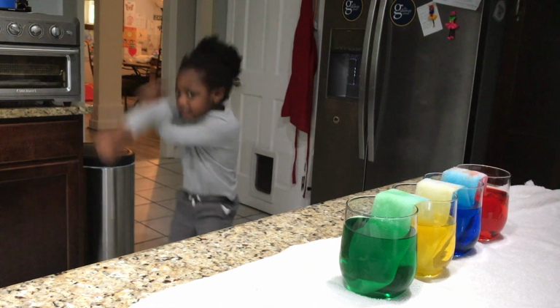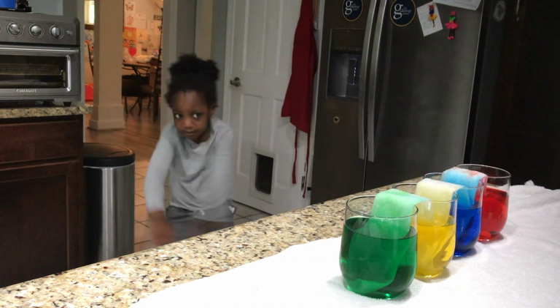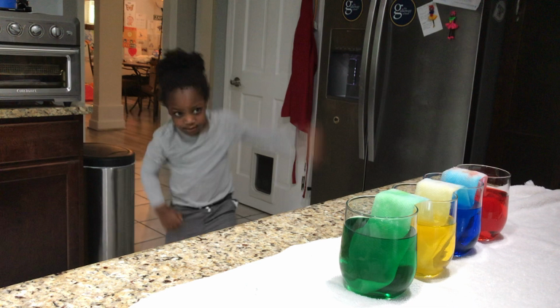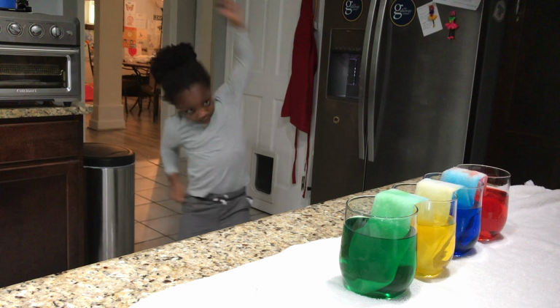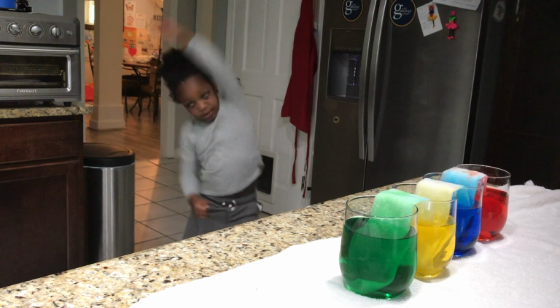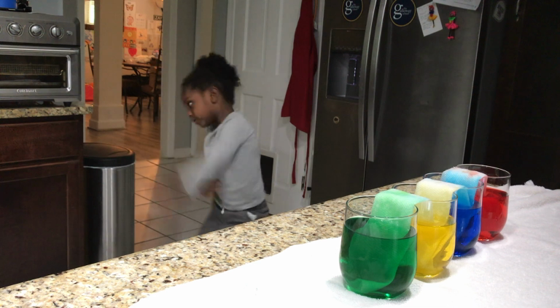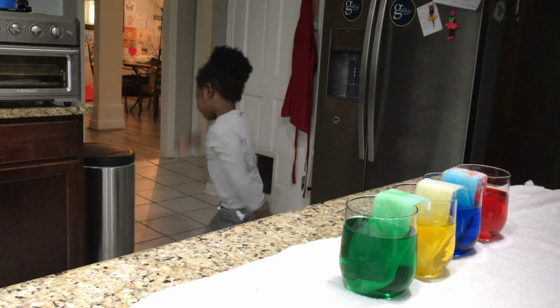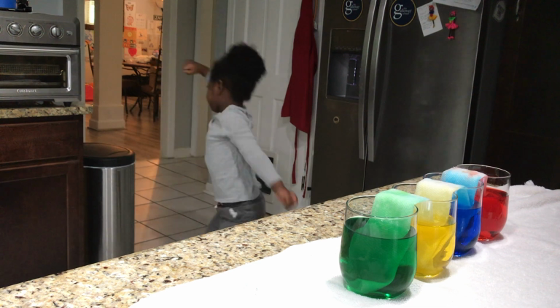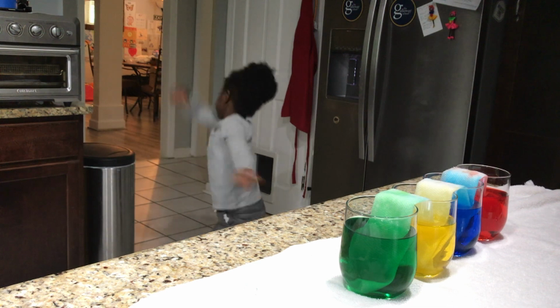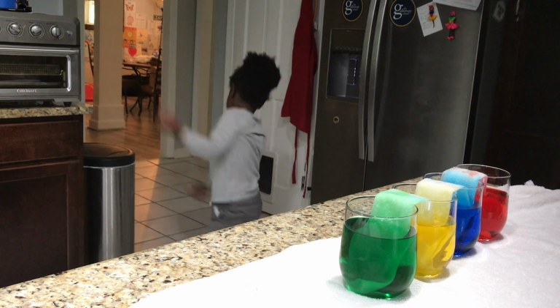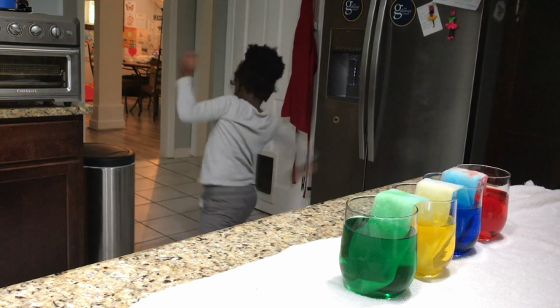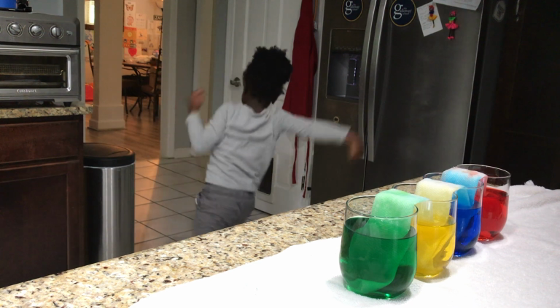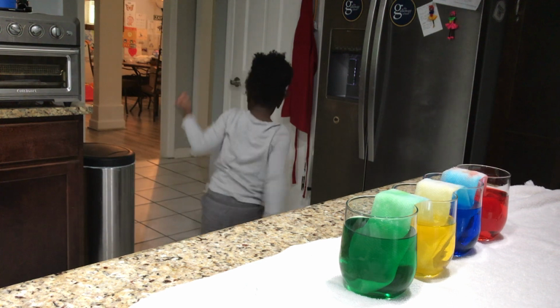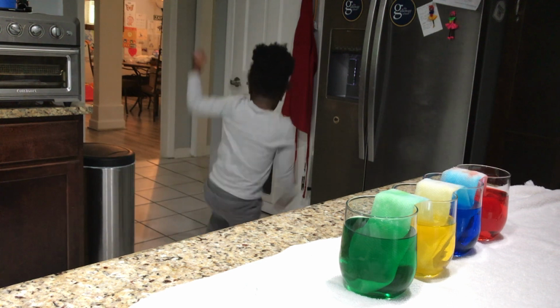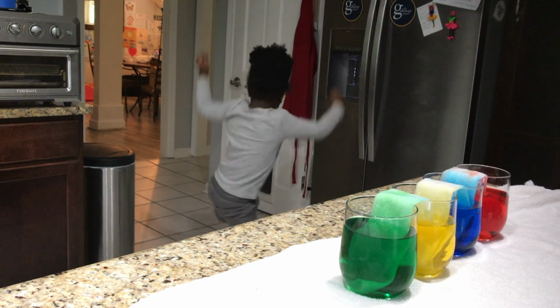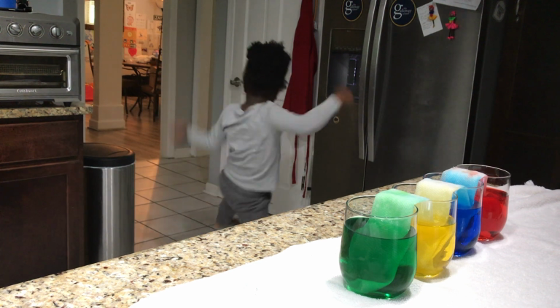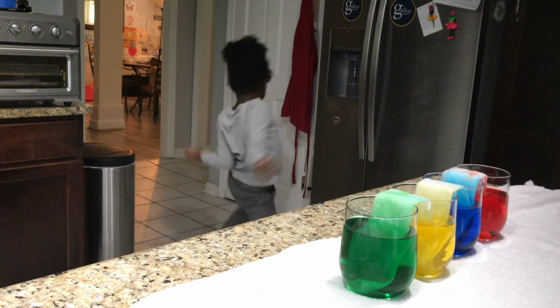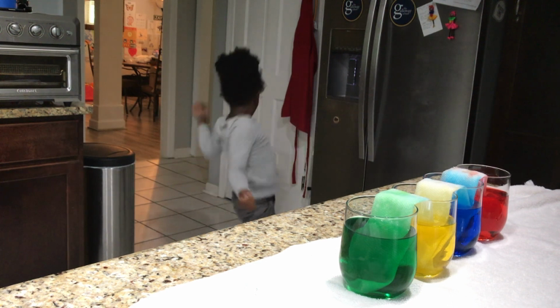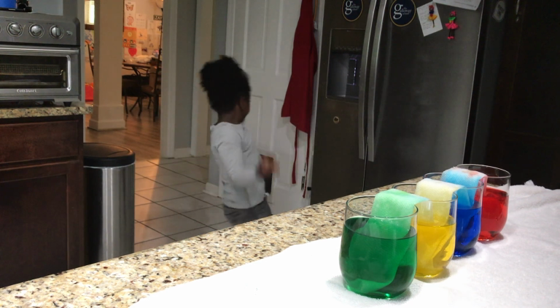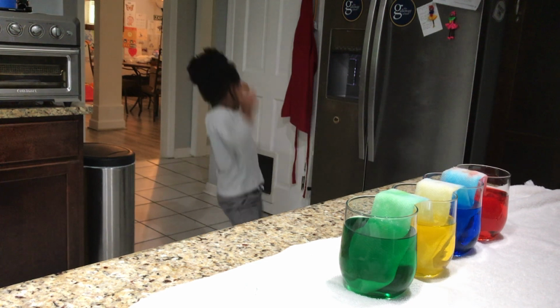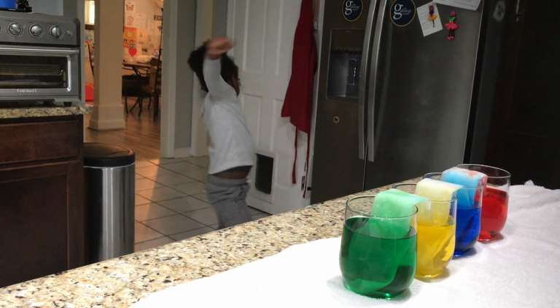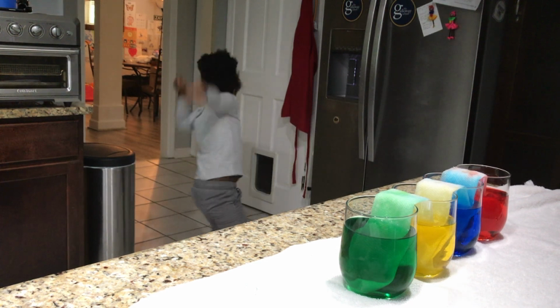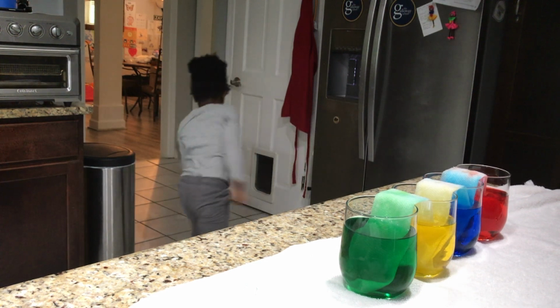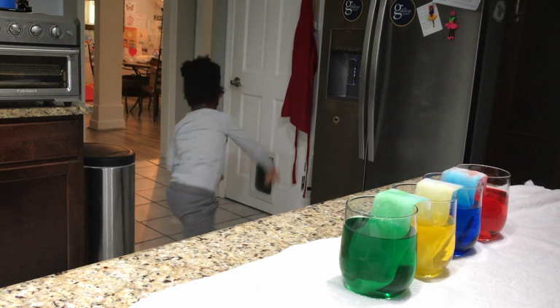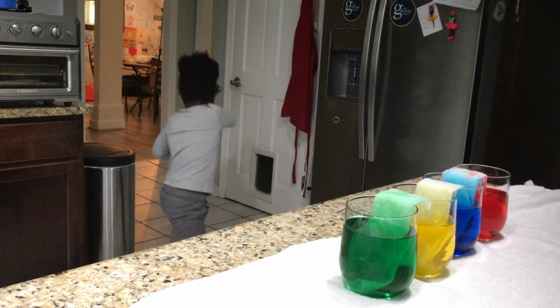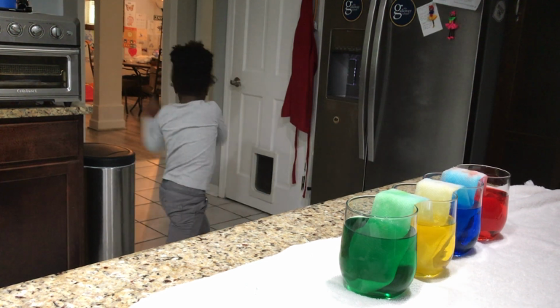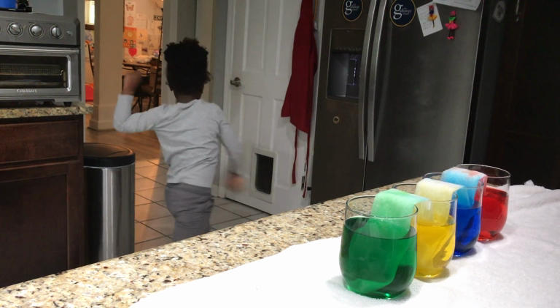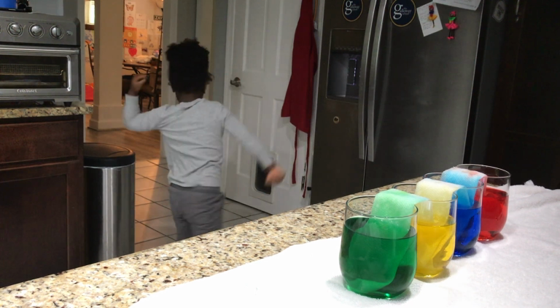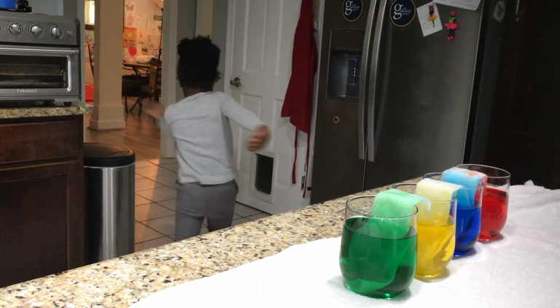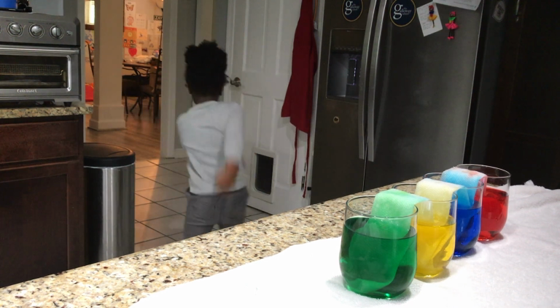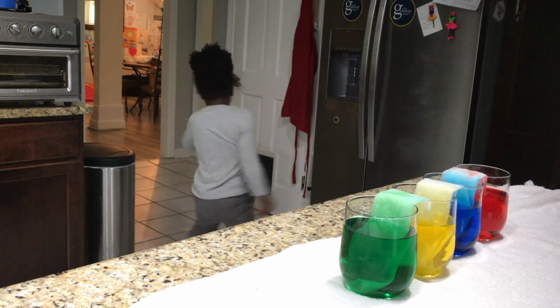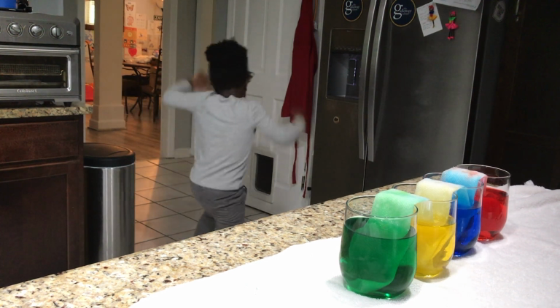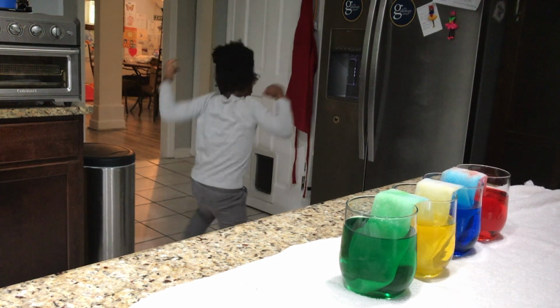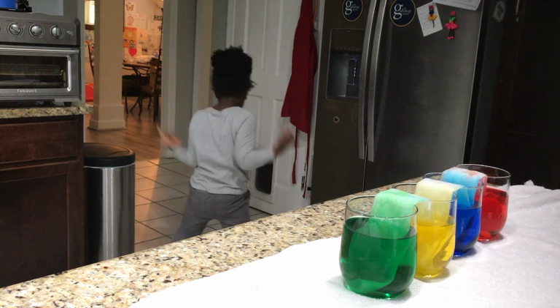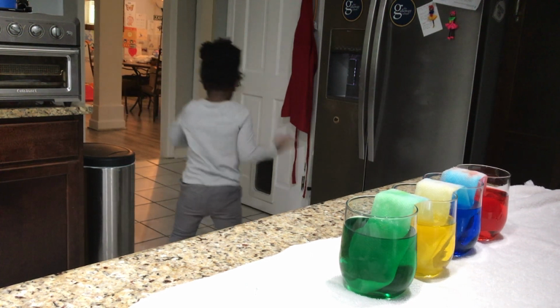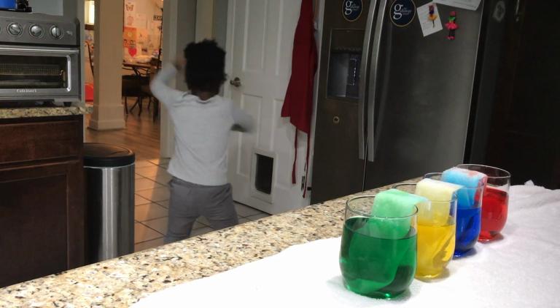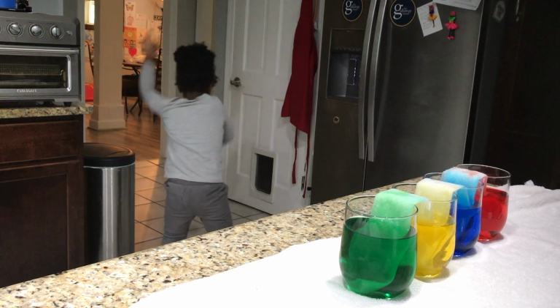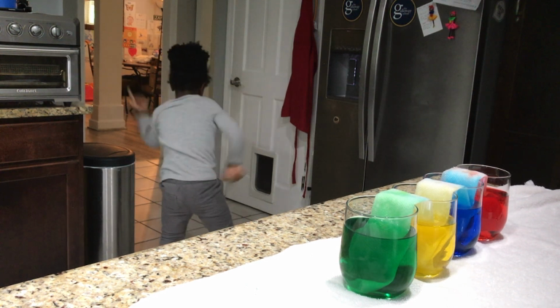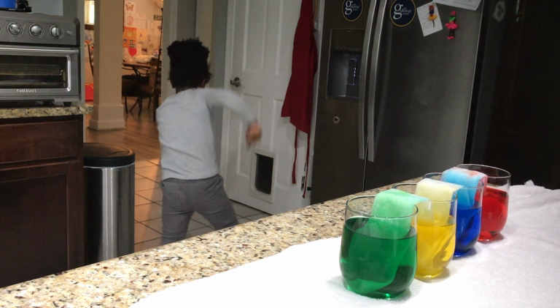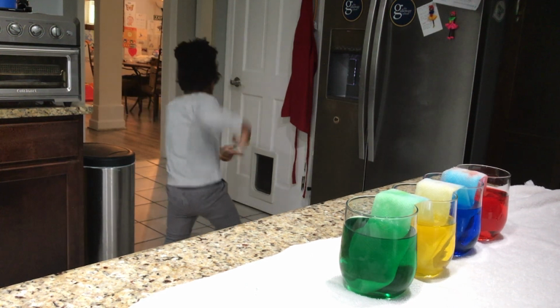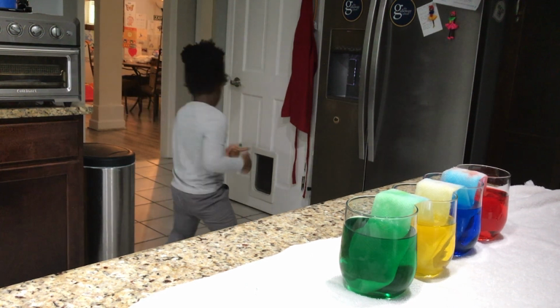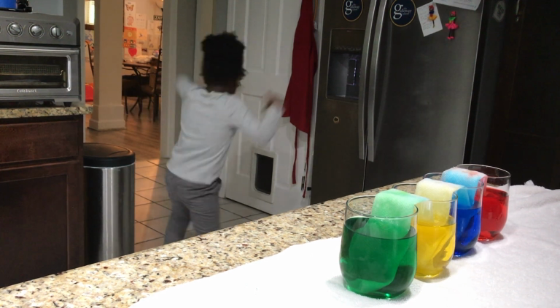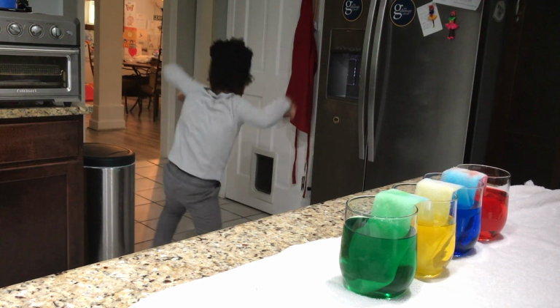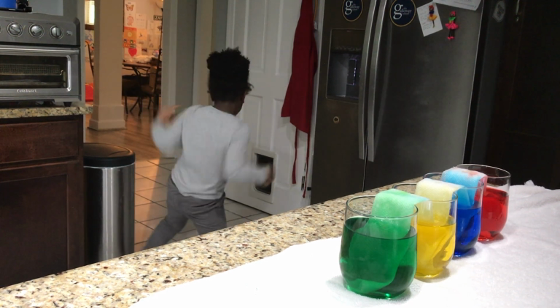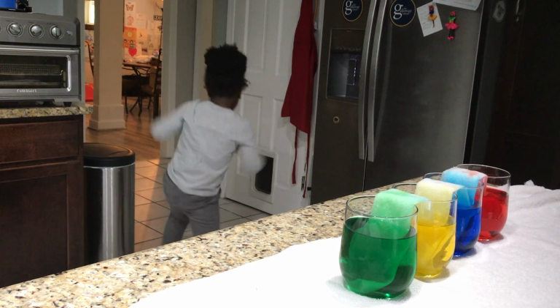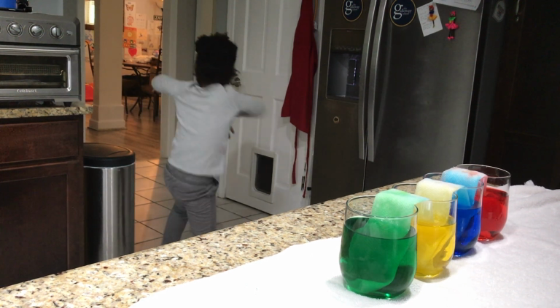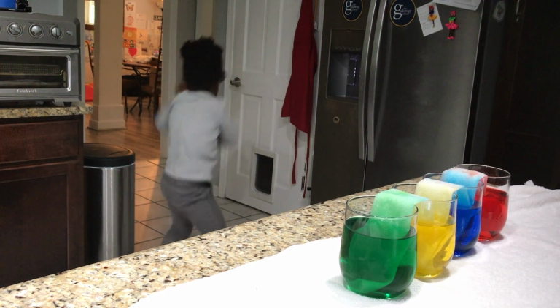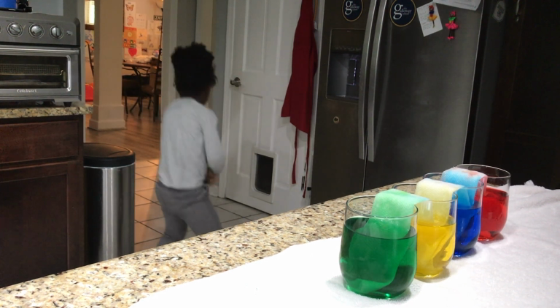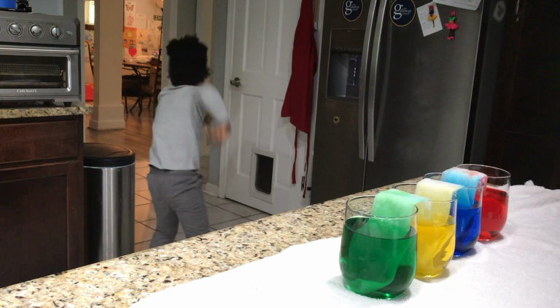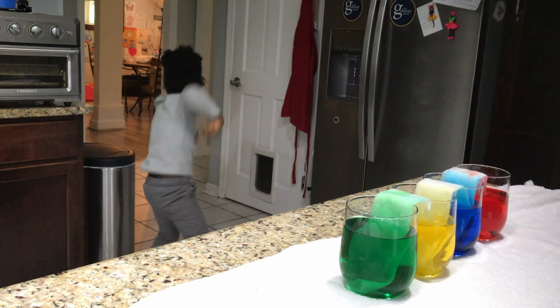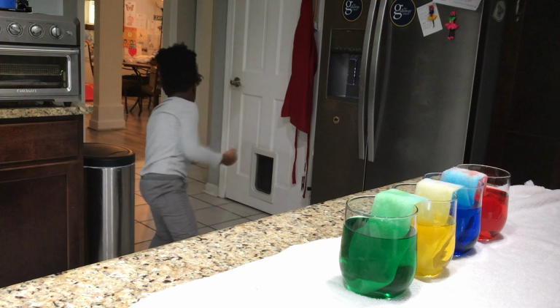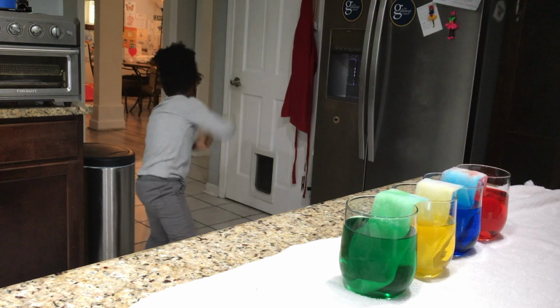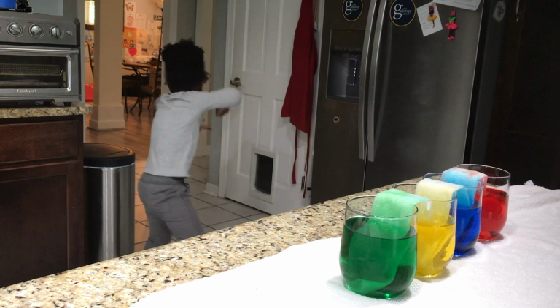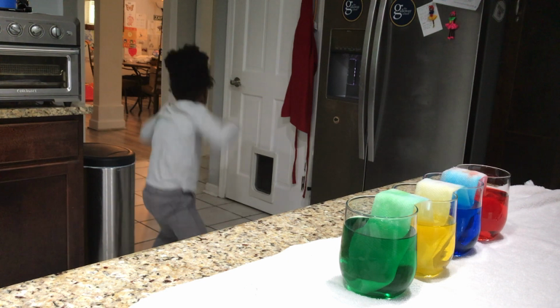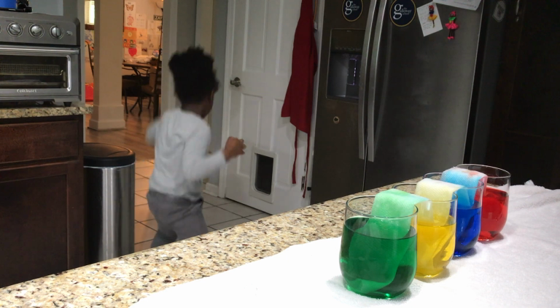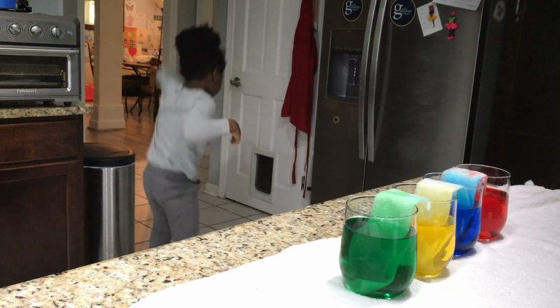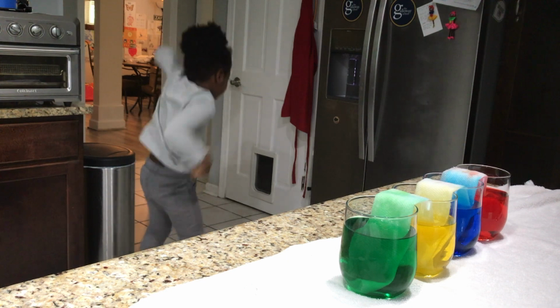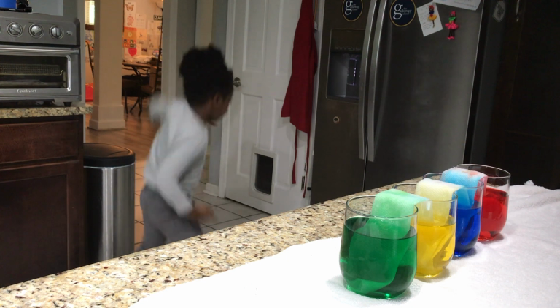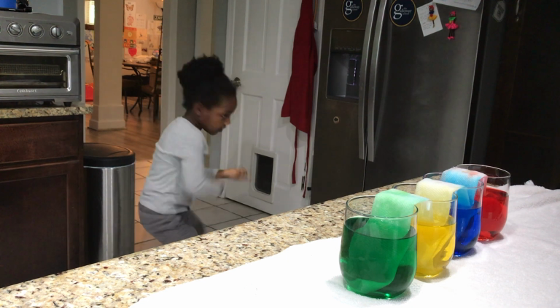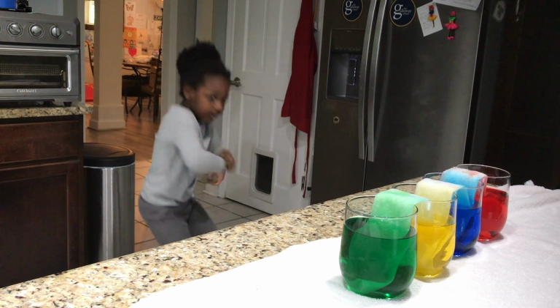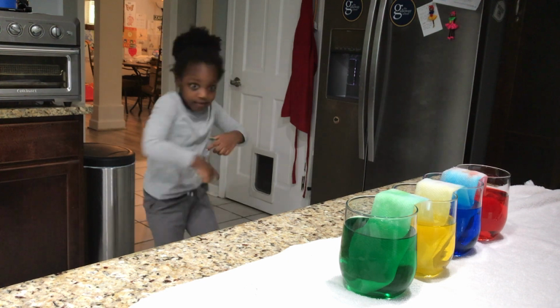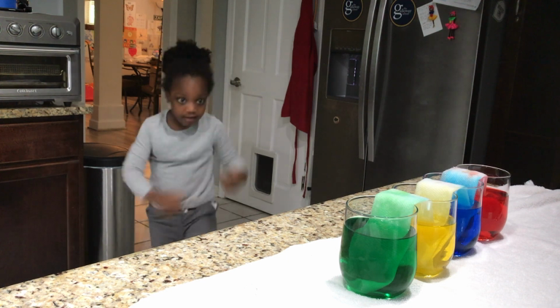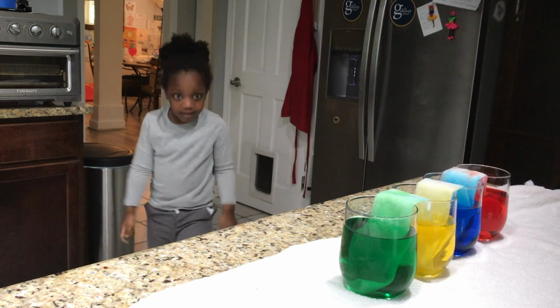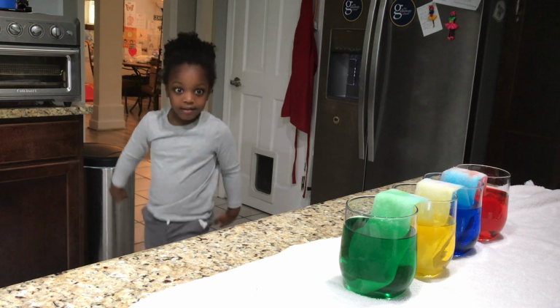You can do this experiment with two primary colors, a clear glass of water, and see what happens.